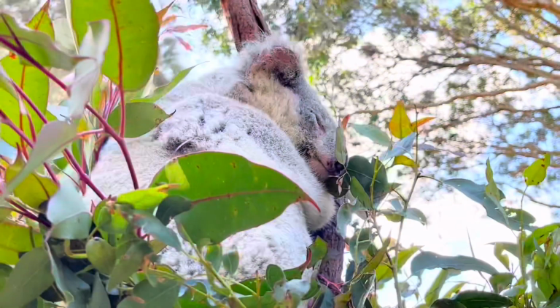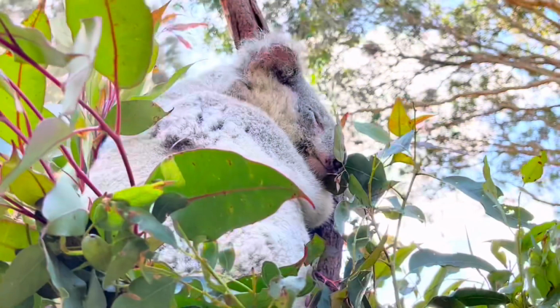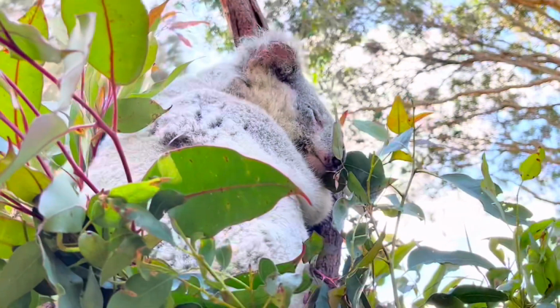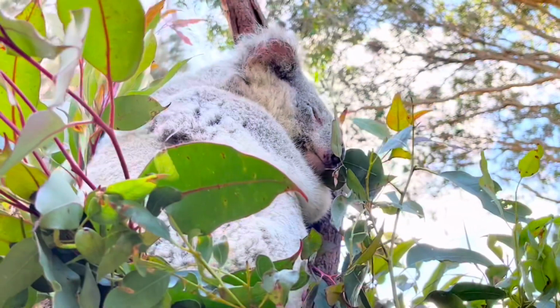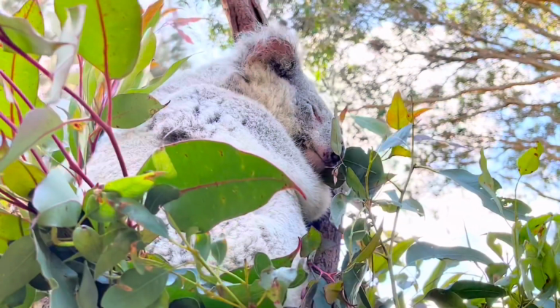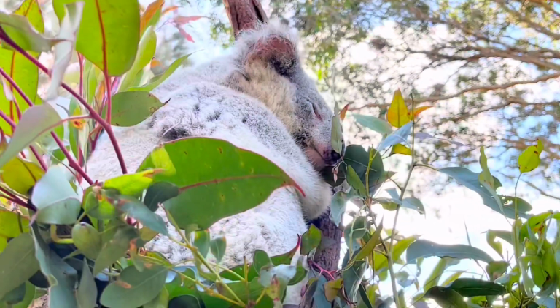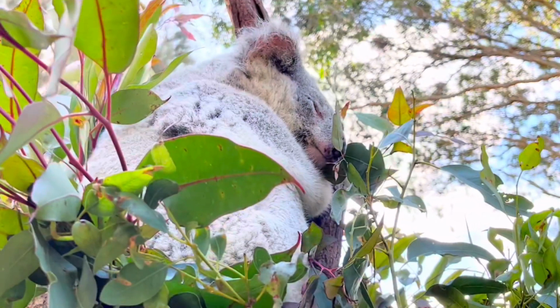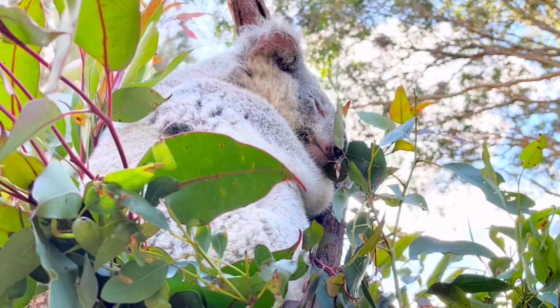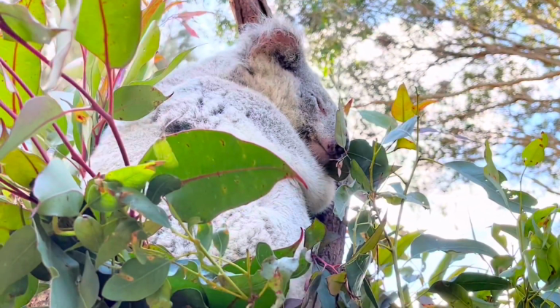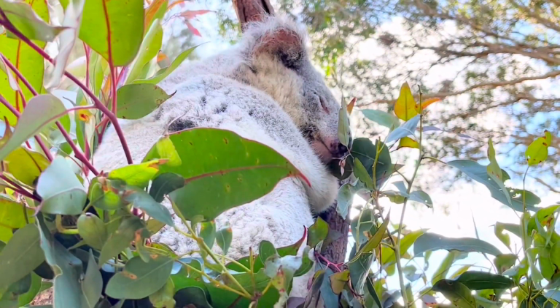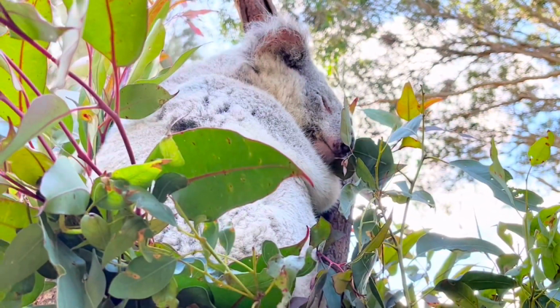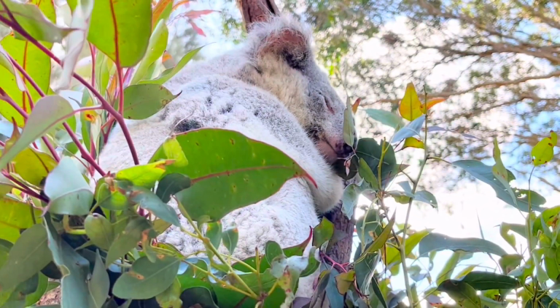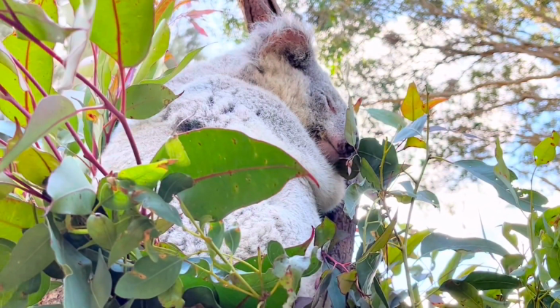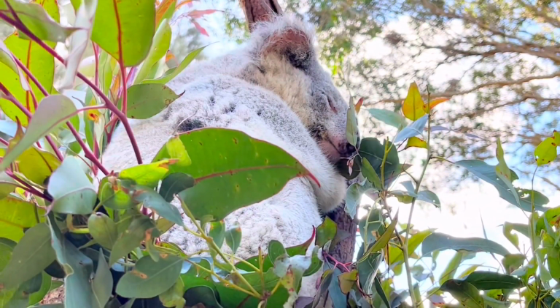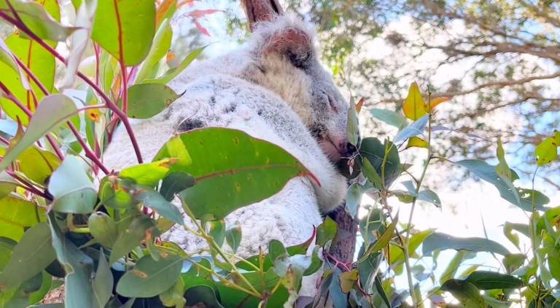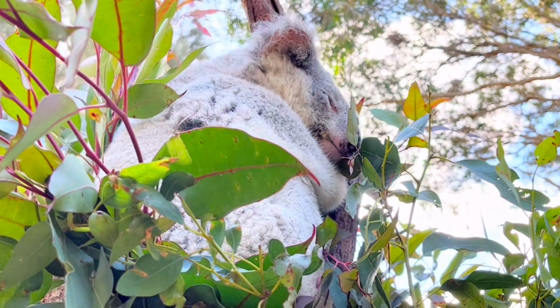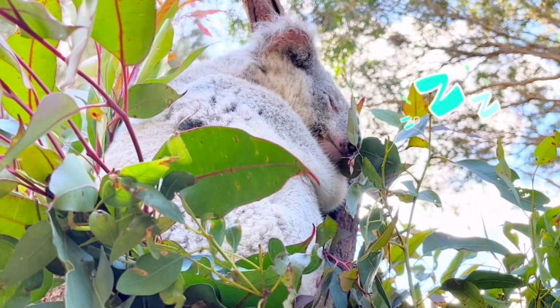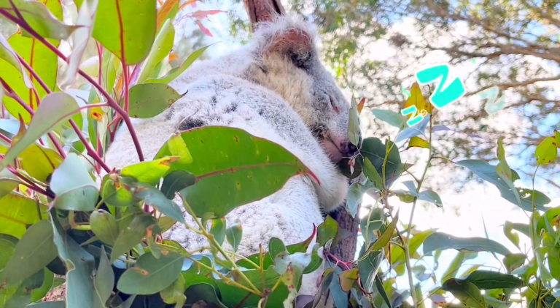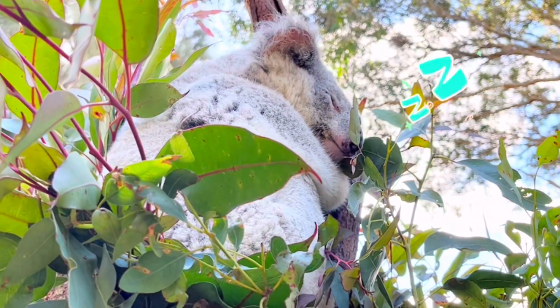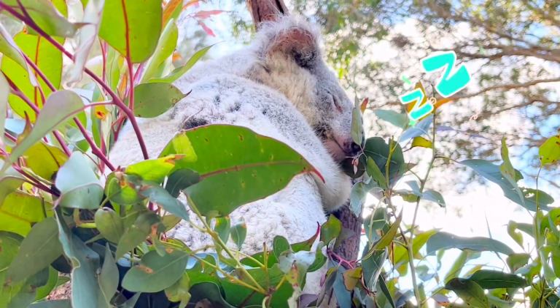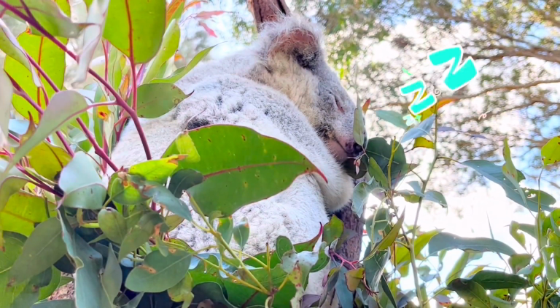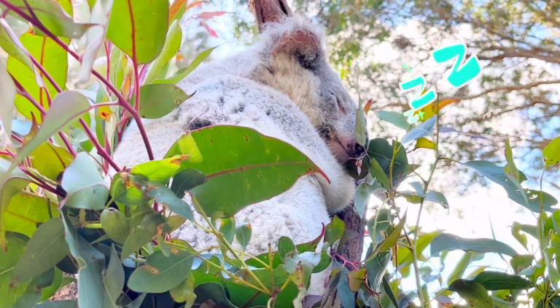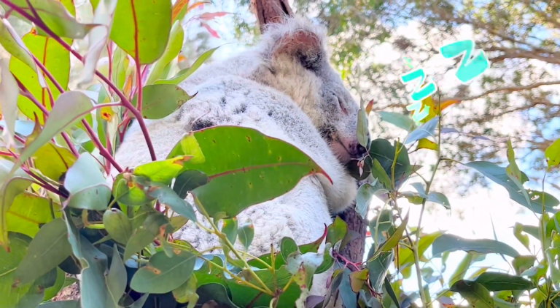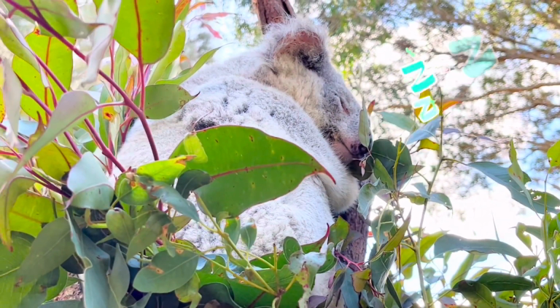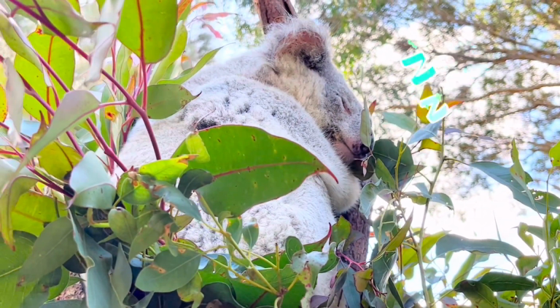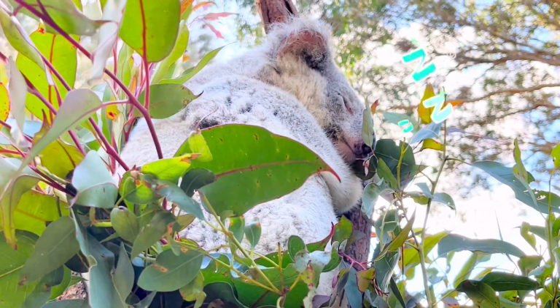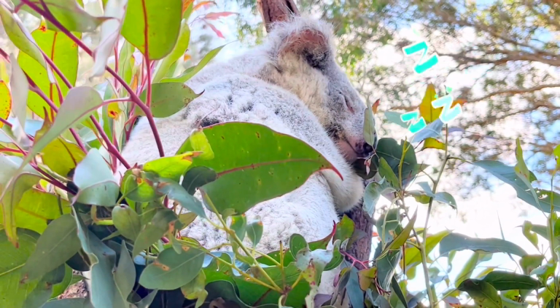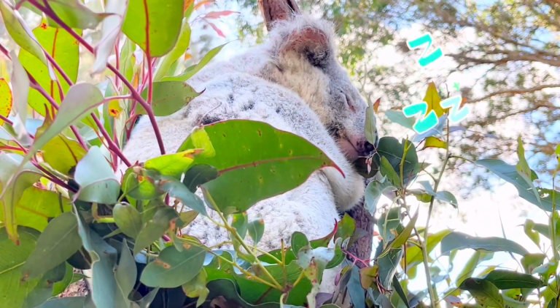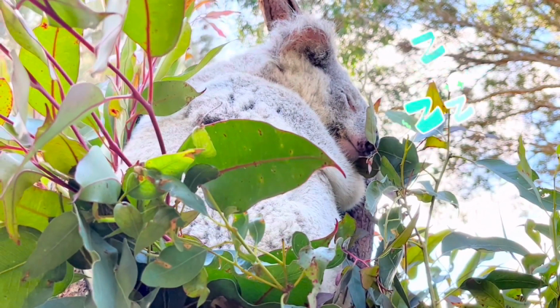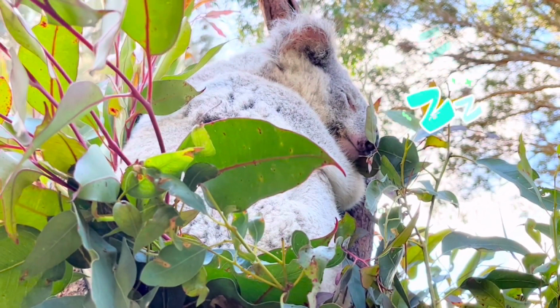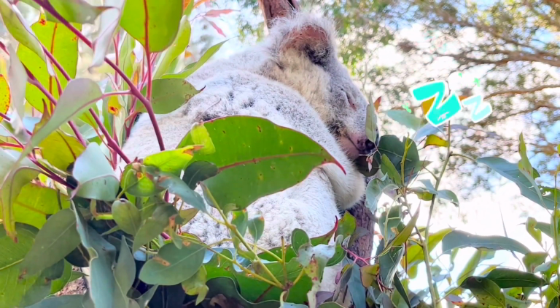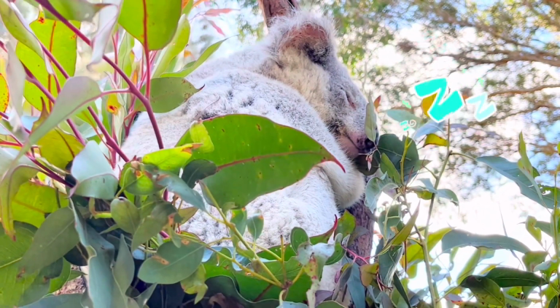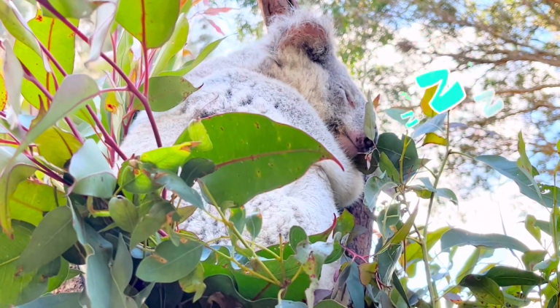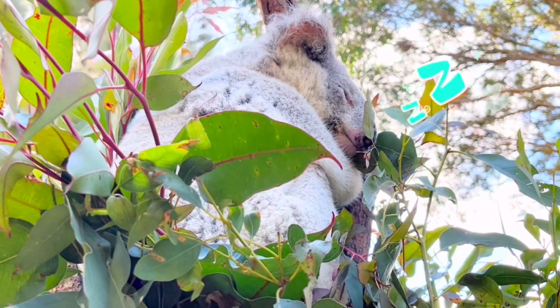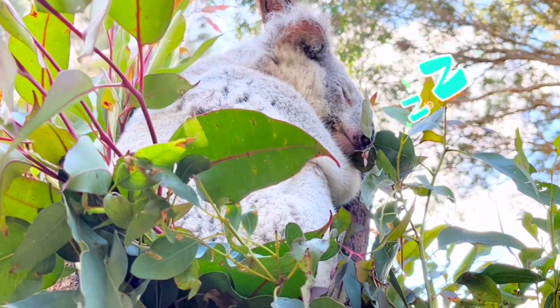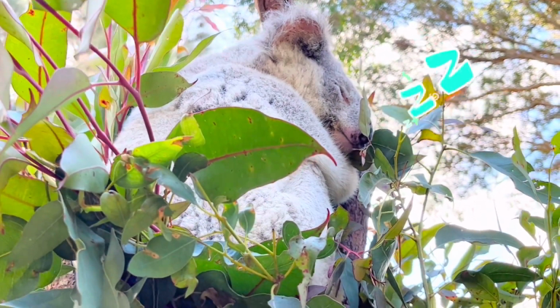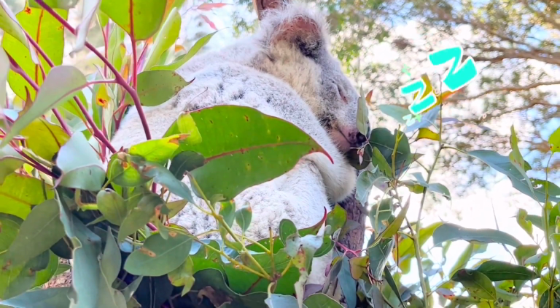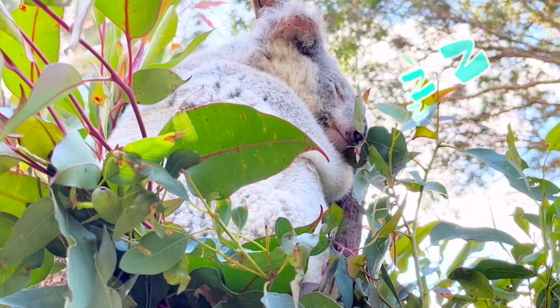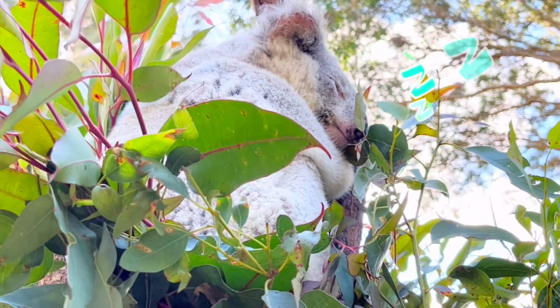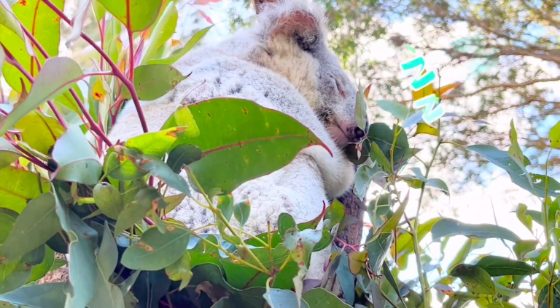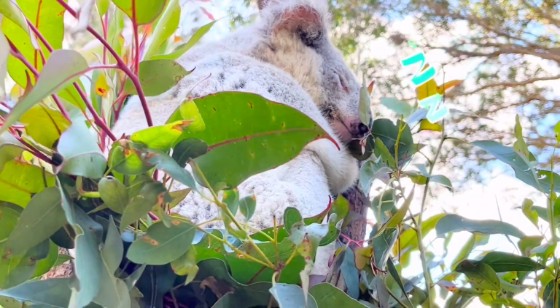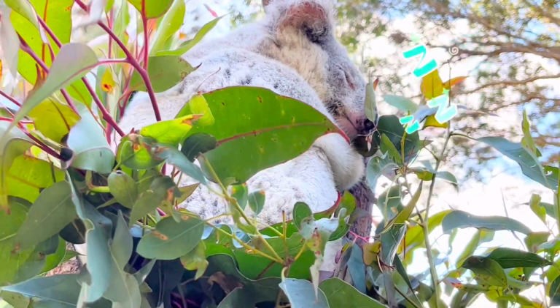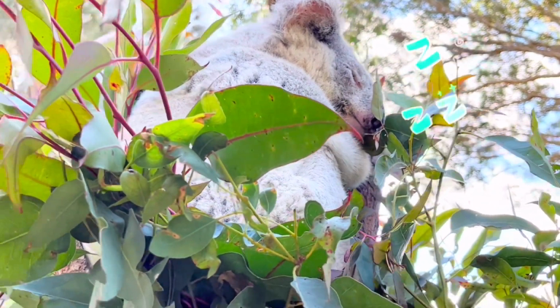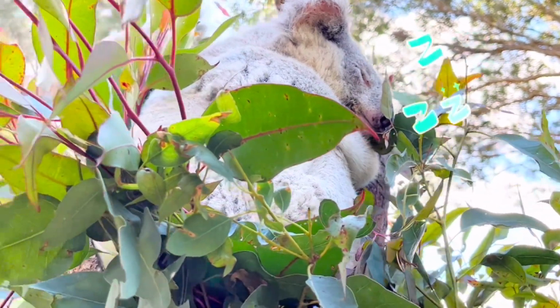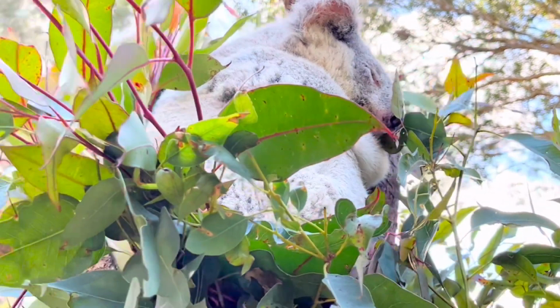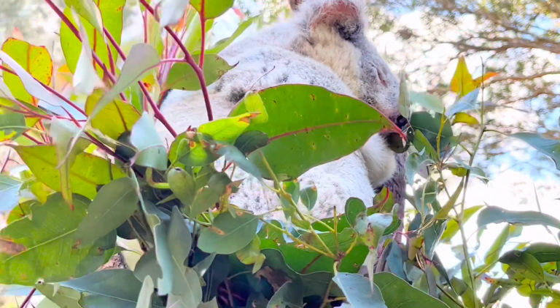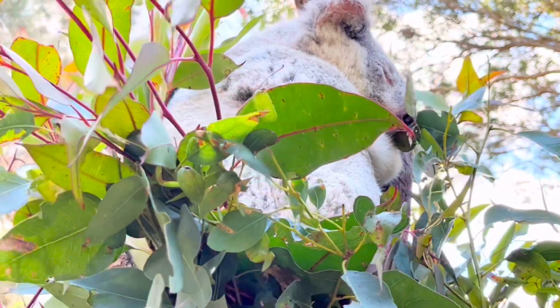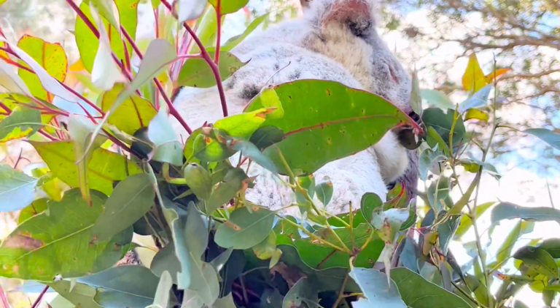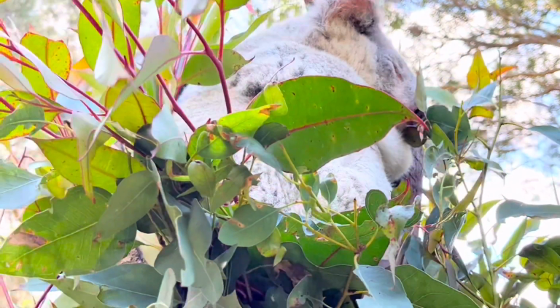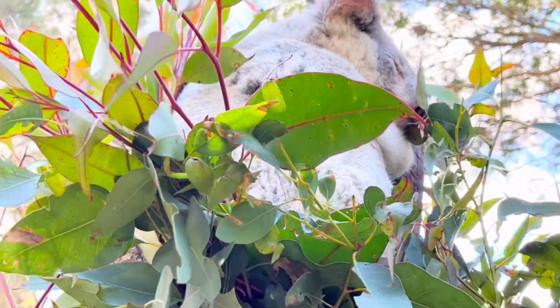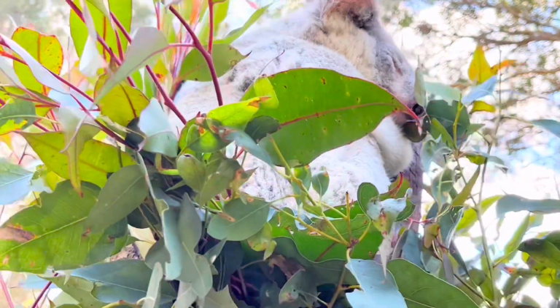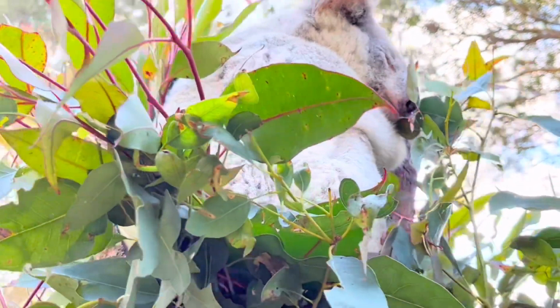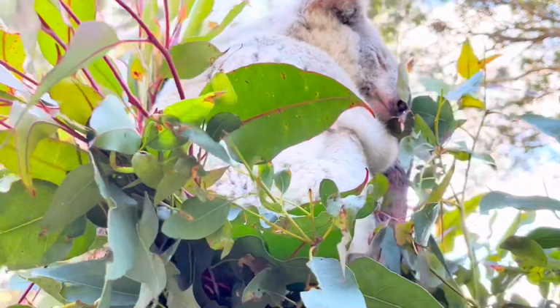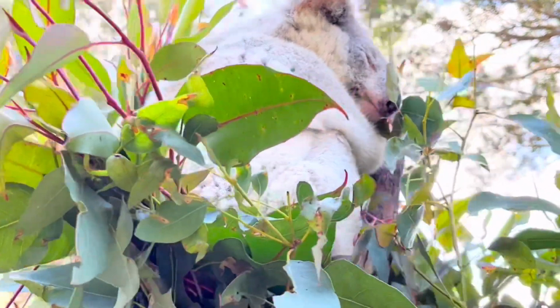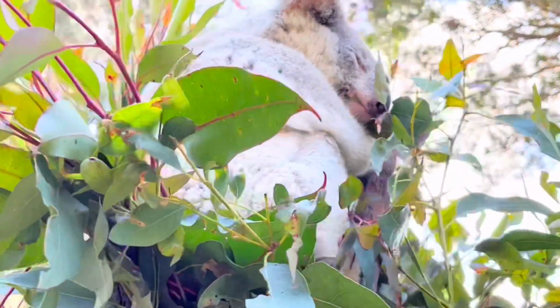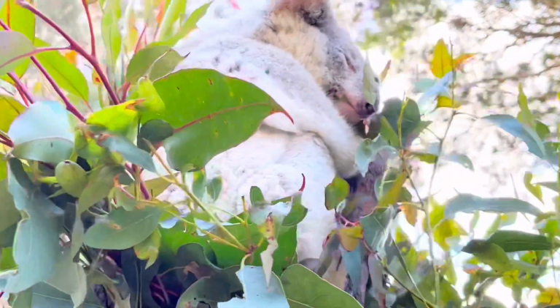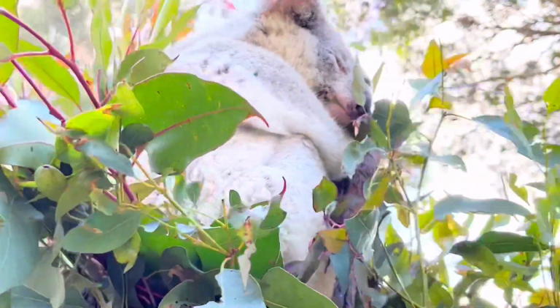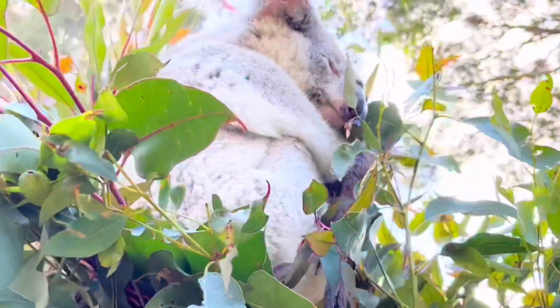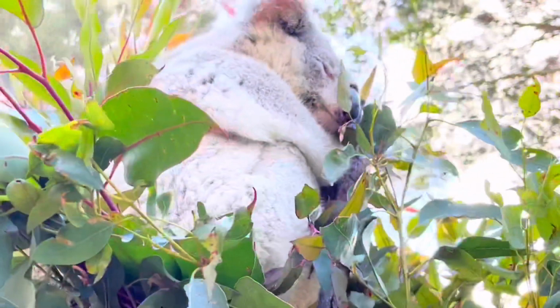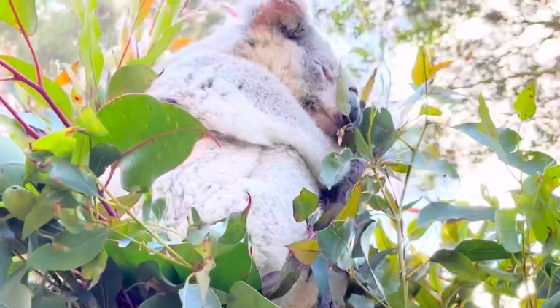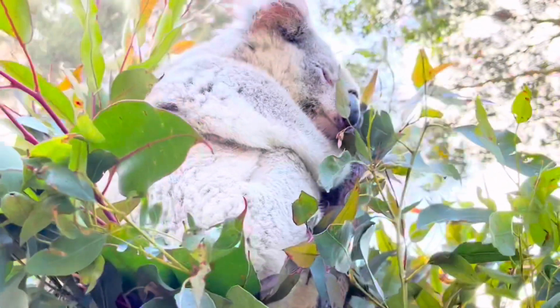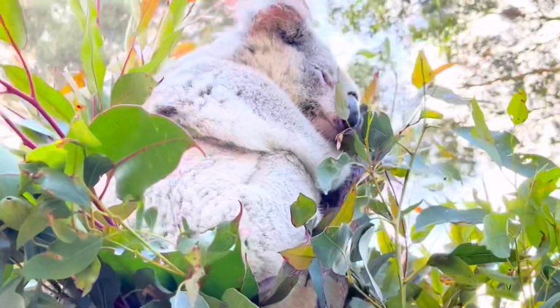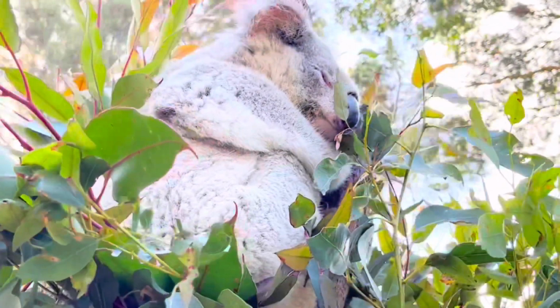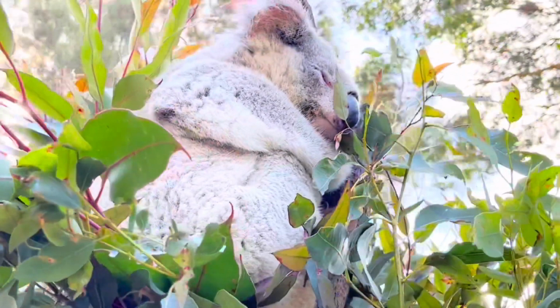Koalas spend most of their life sleeping. They can sleep up to 18 hours a day.